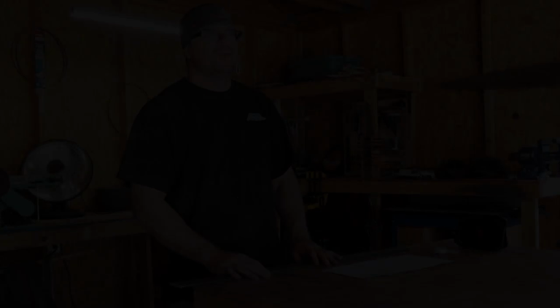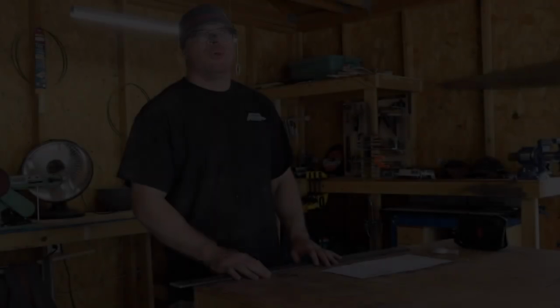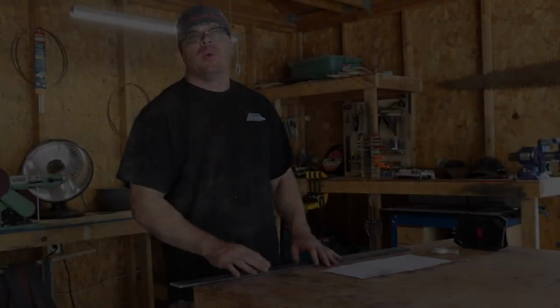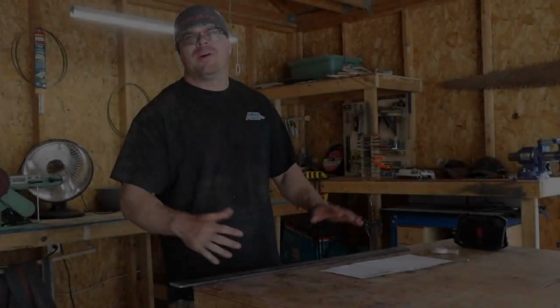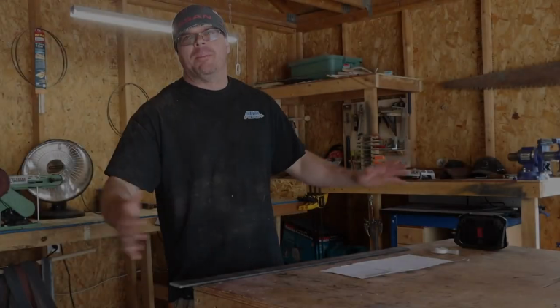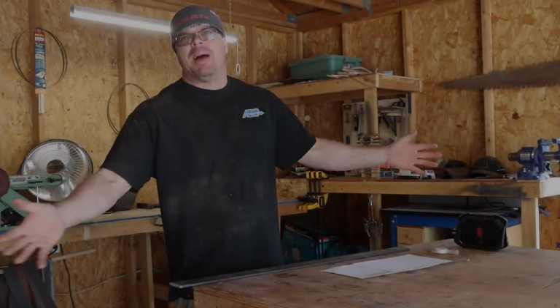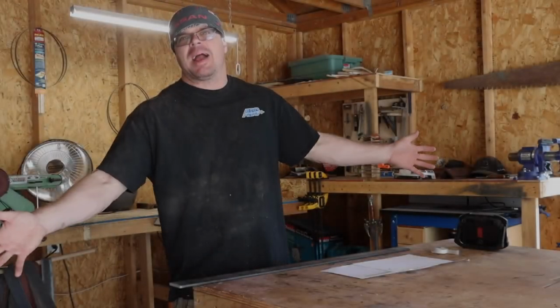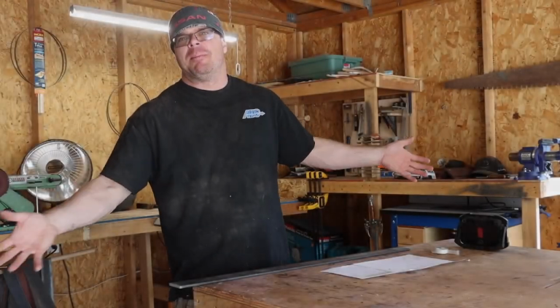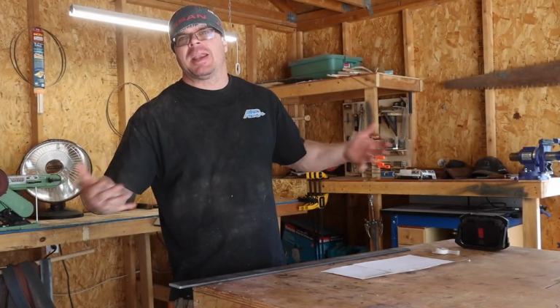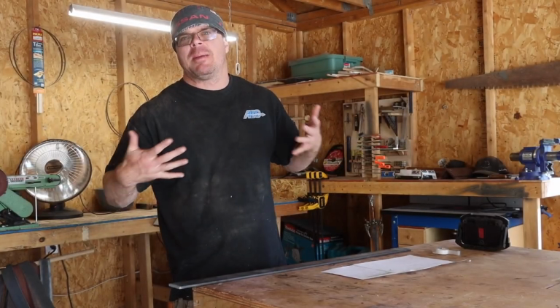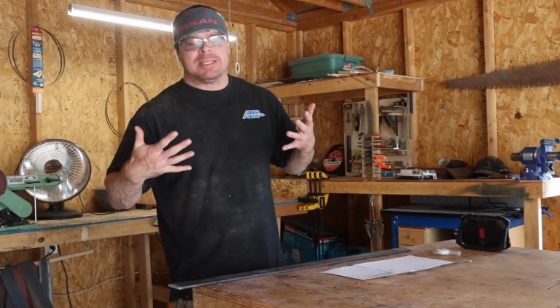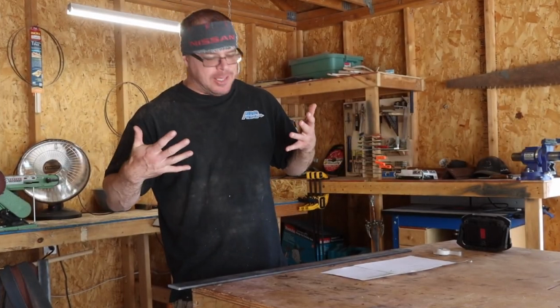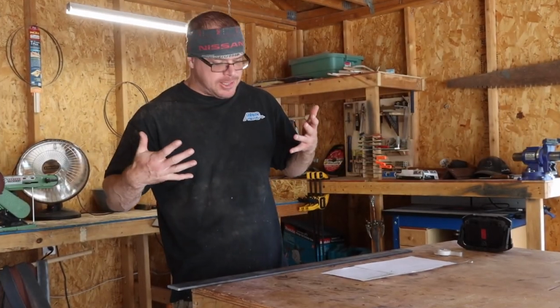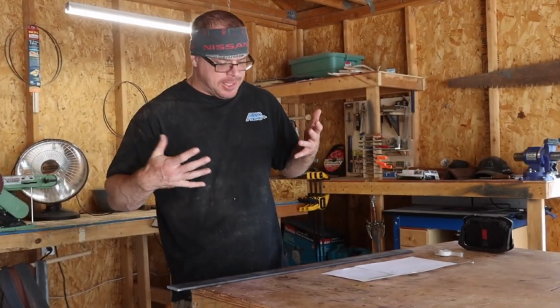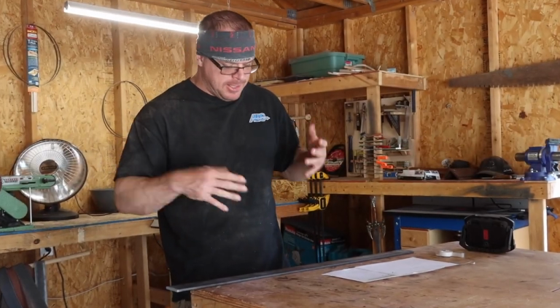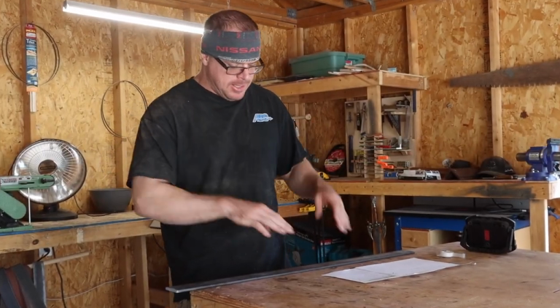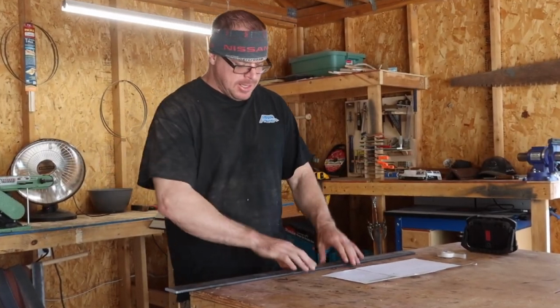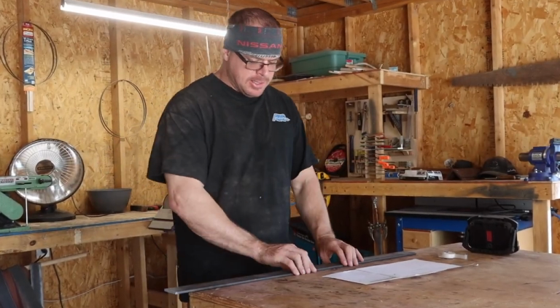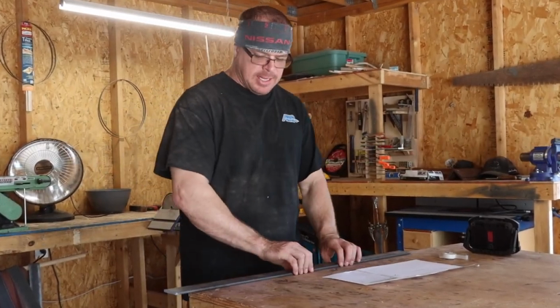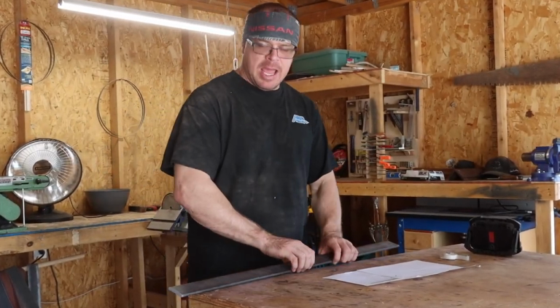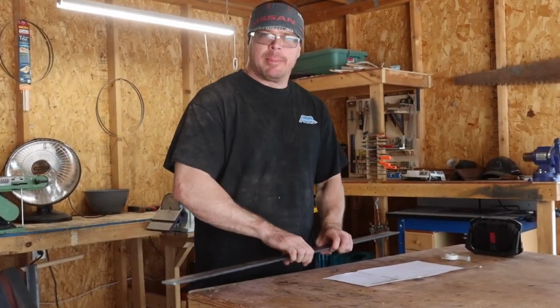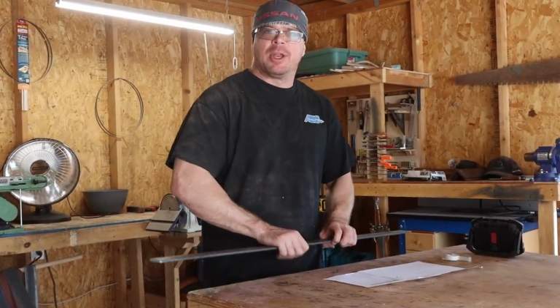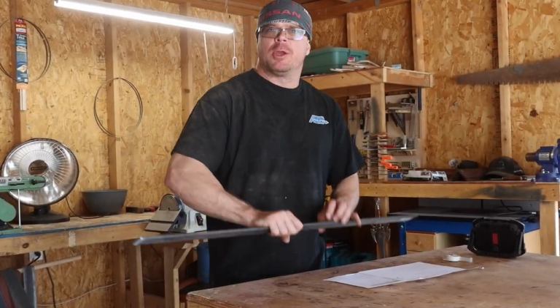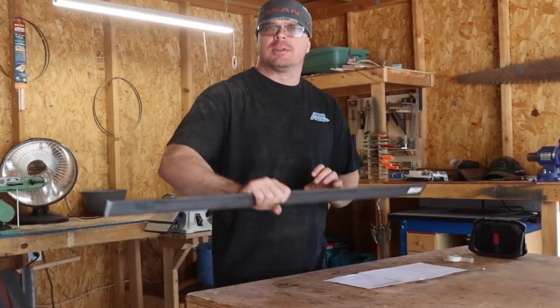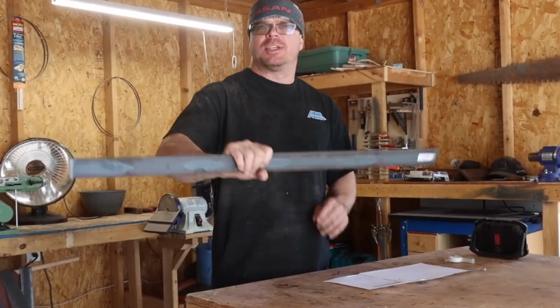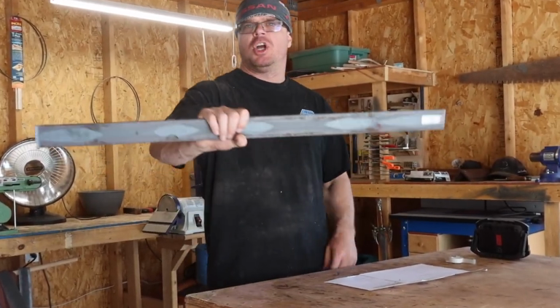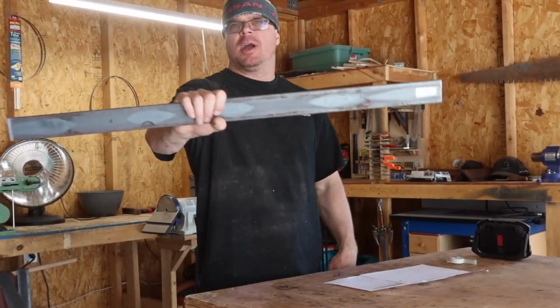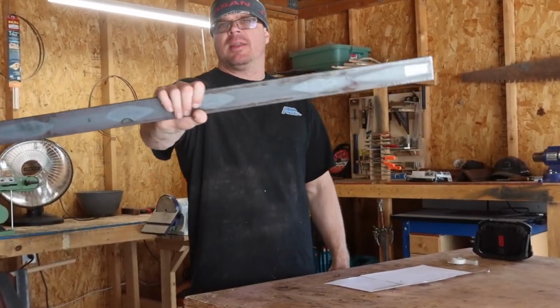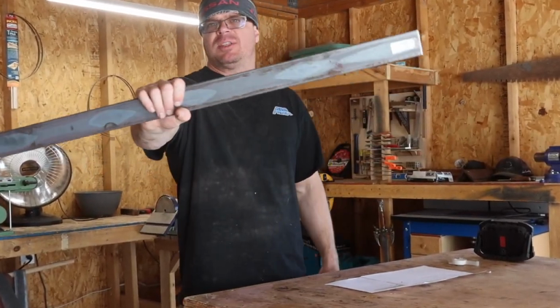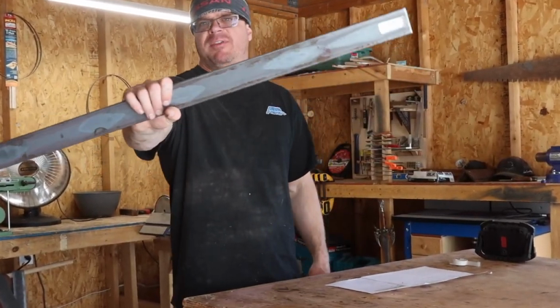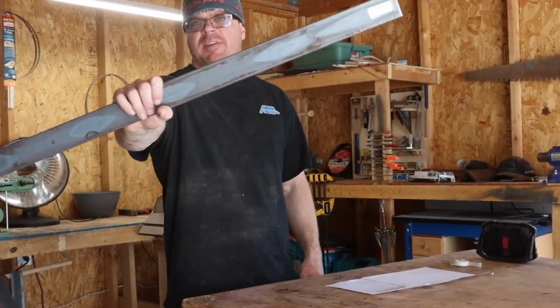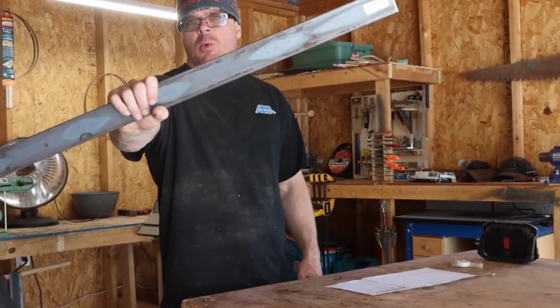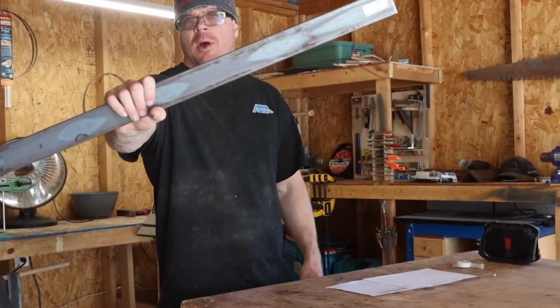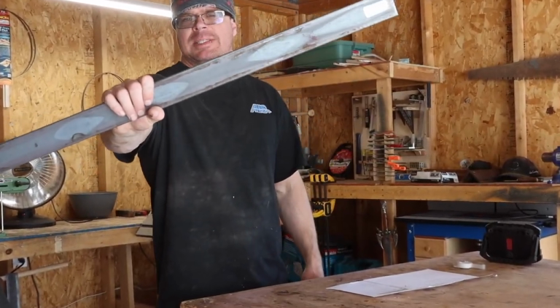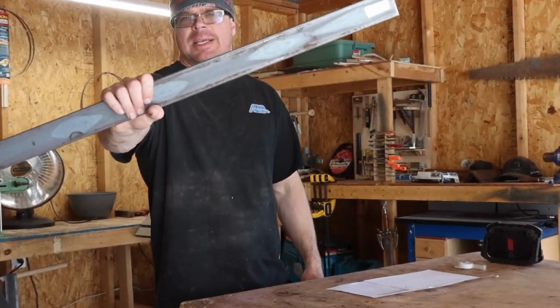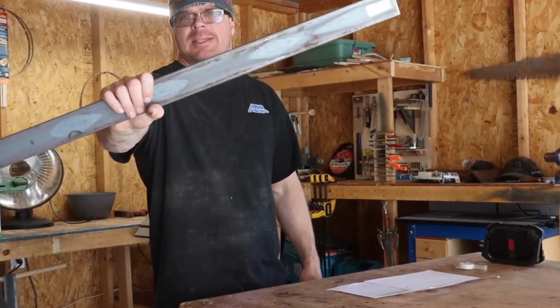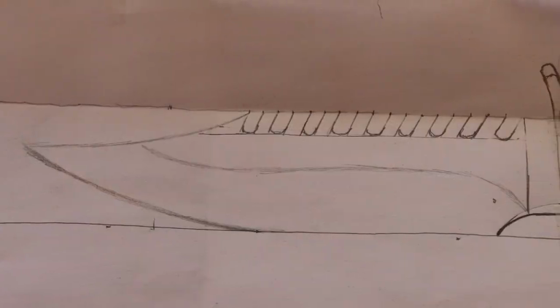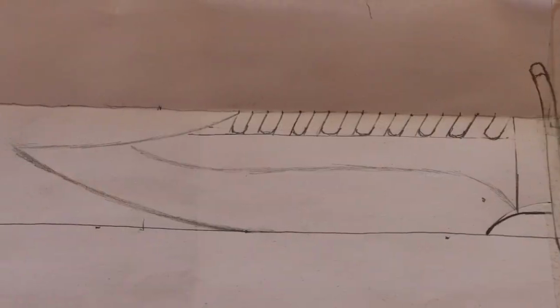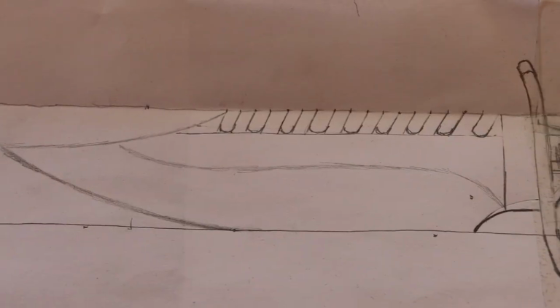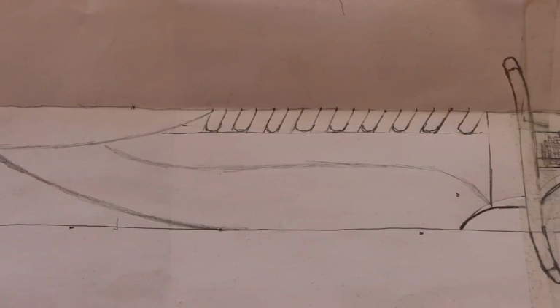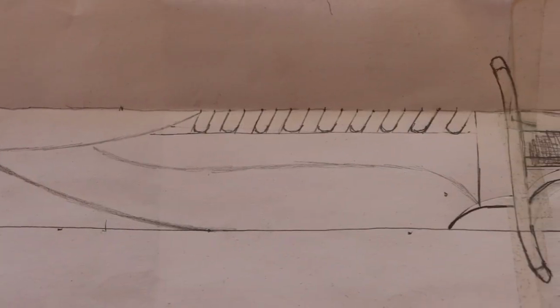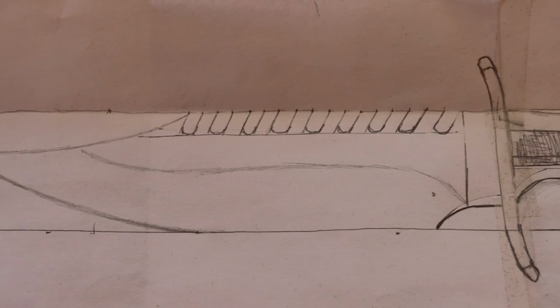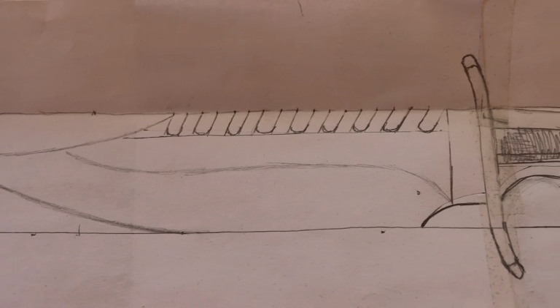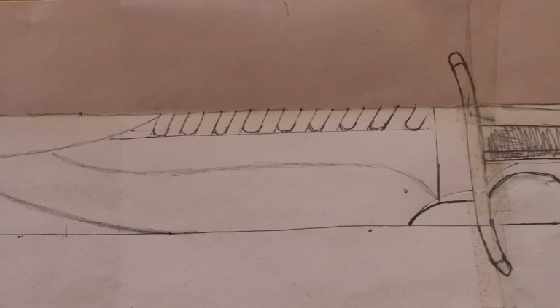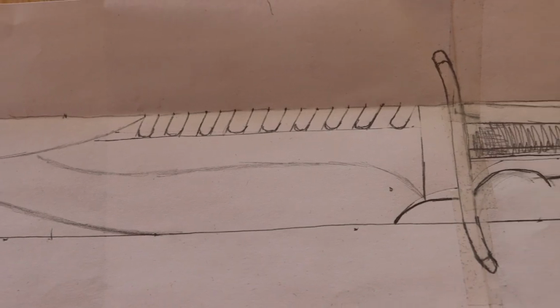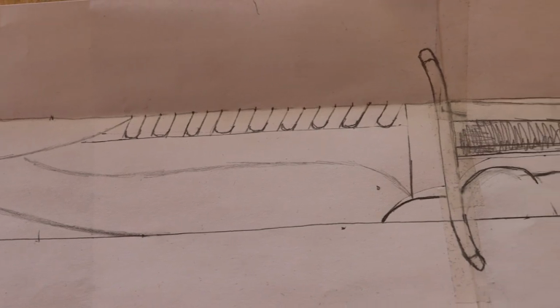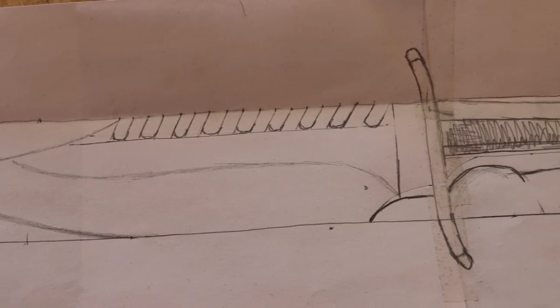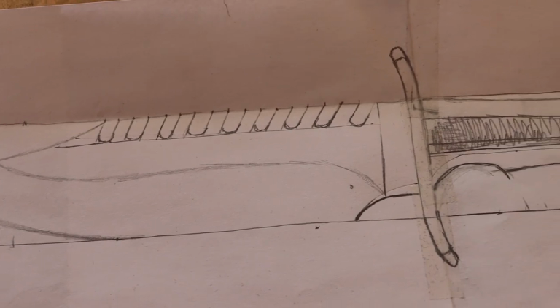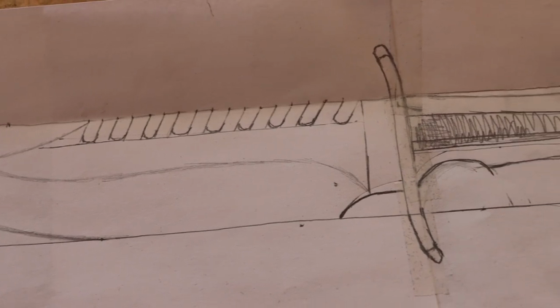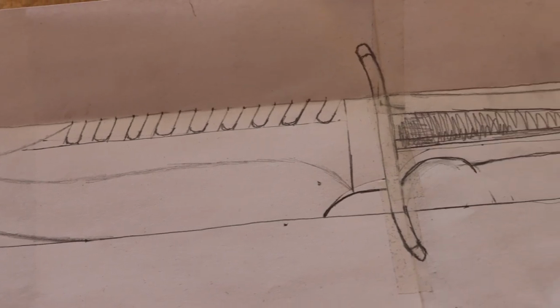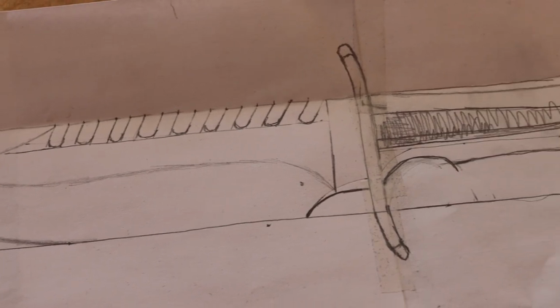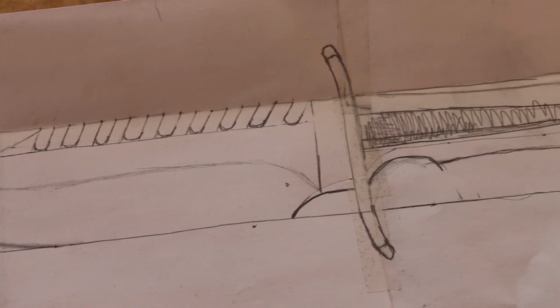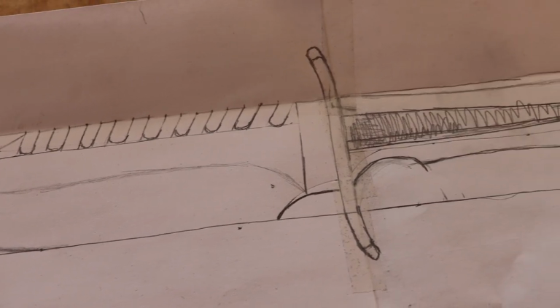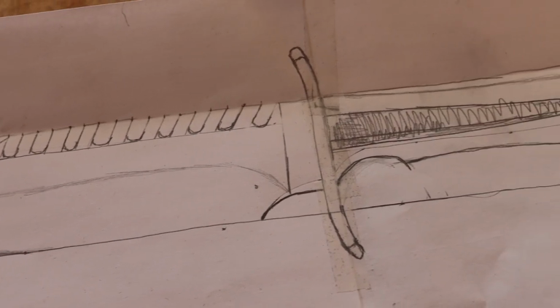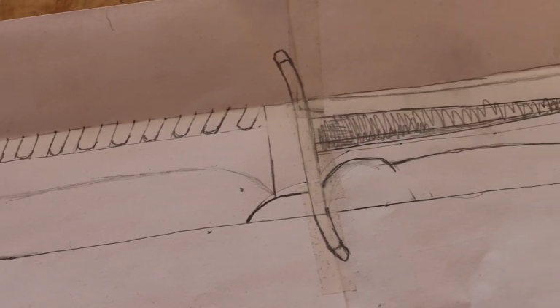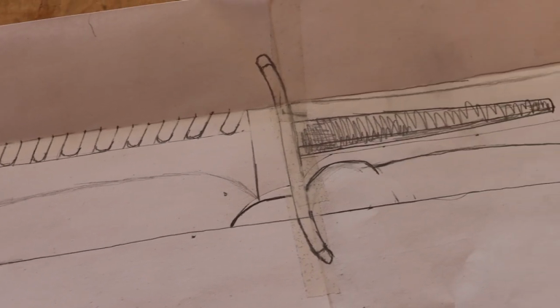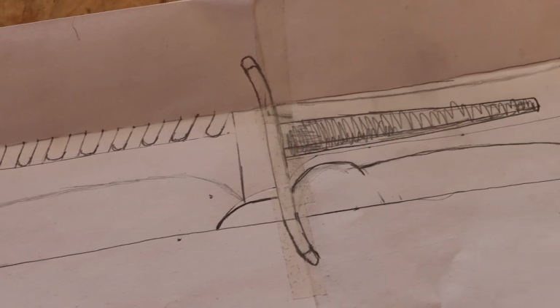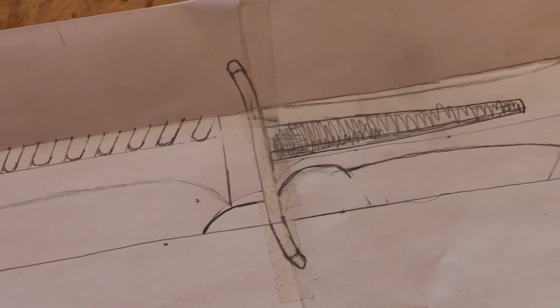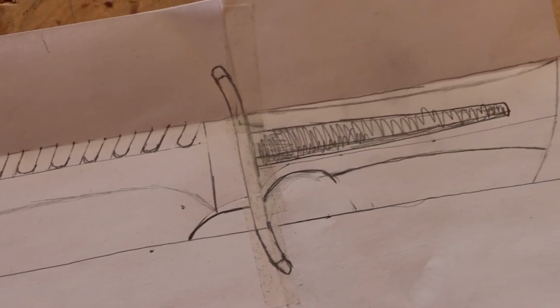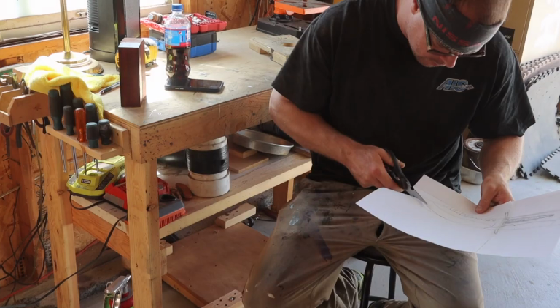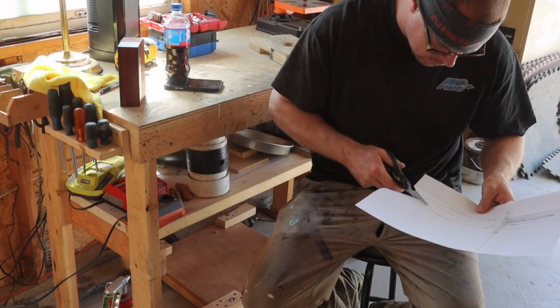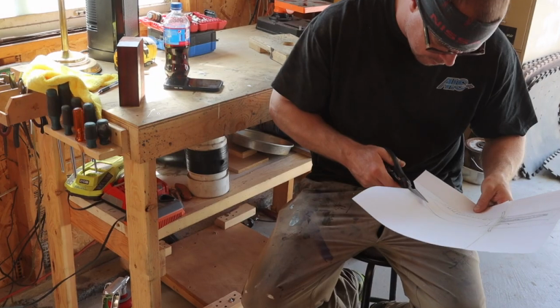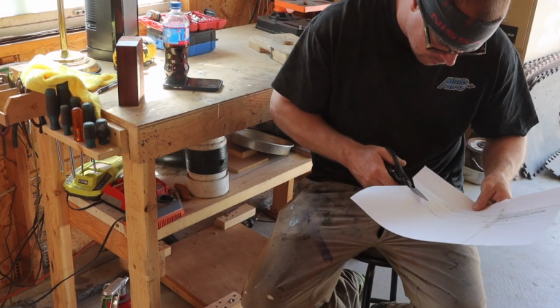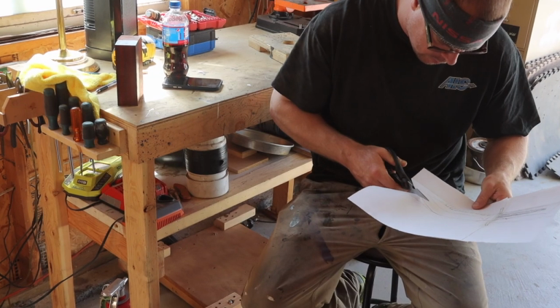Welcome back. My name is Dustin. Today I'm going to use a chunk of 5160 steel to make this bowie knife. Here we go.